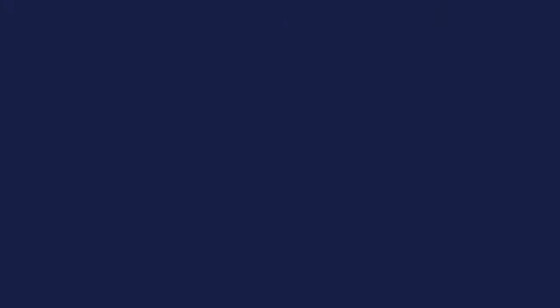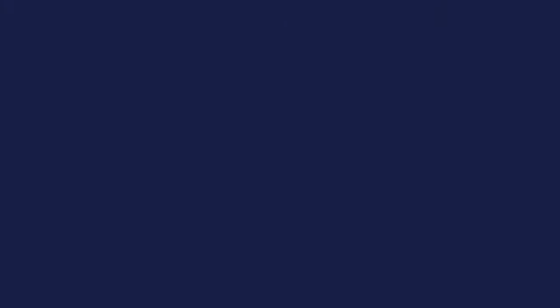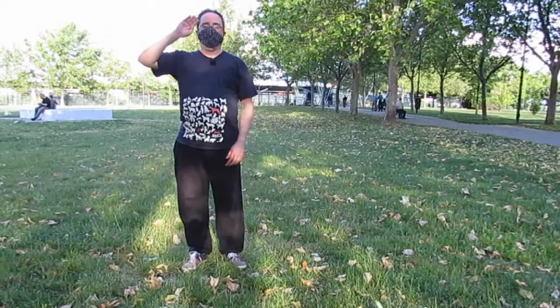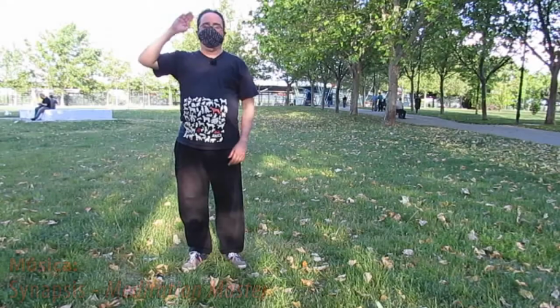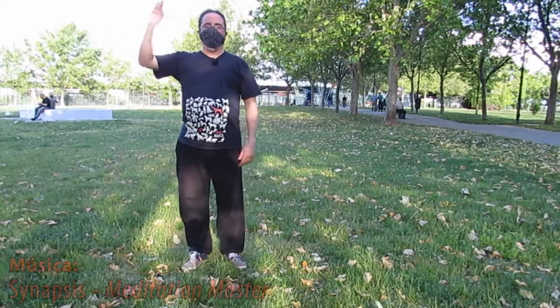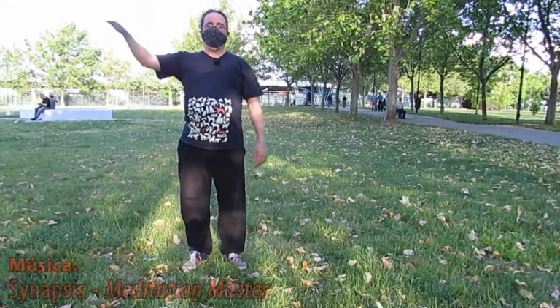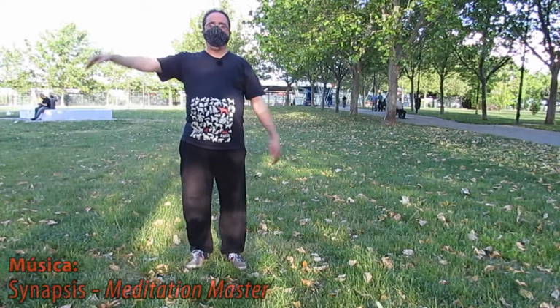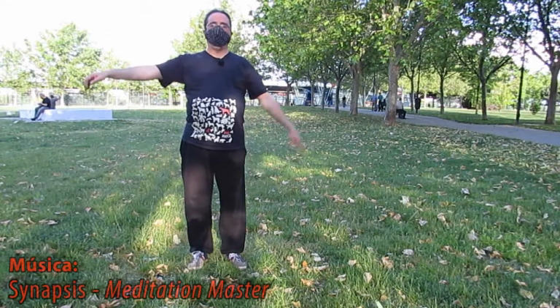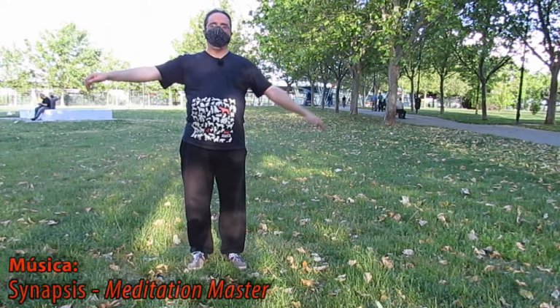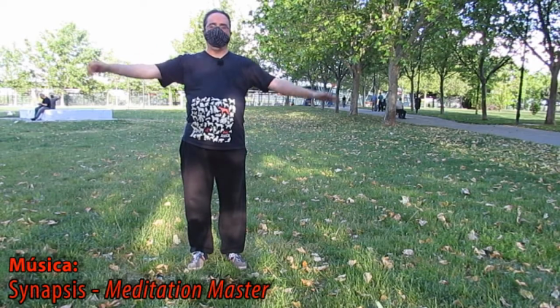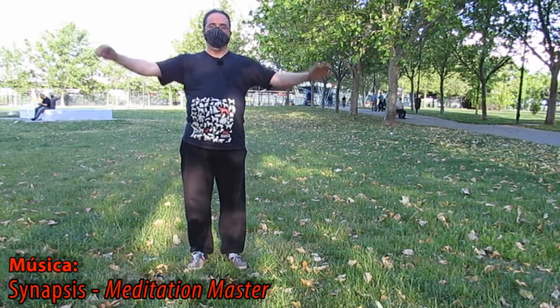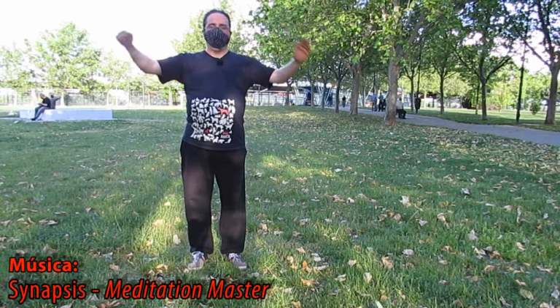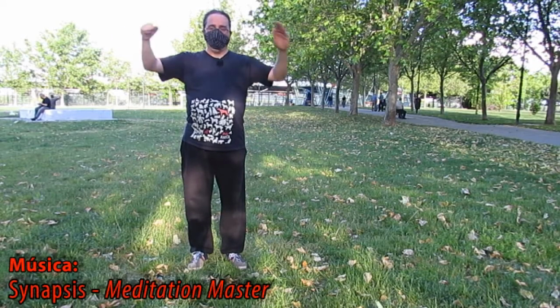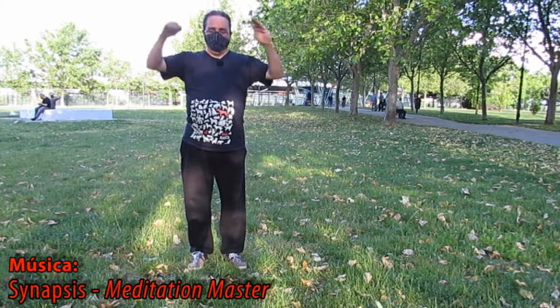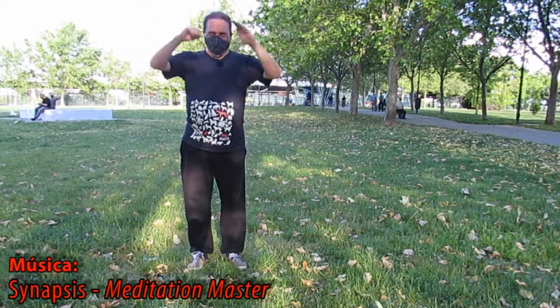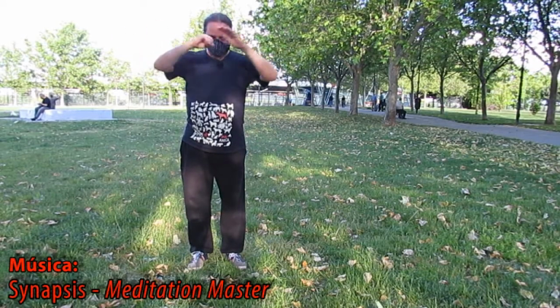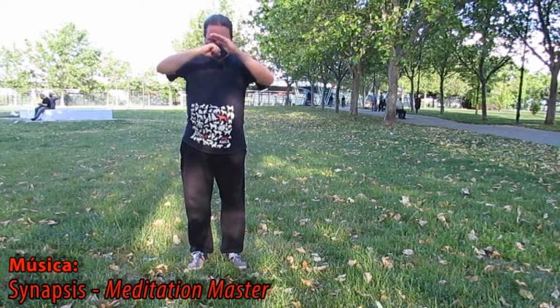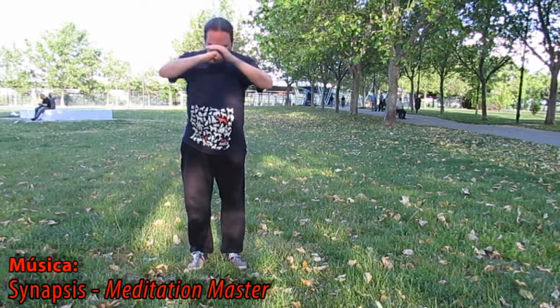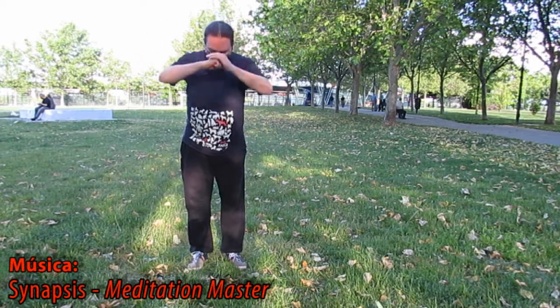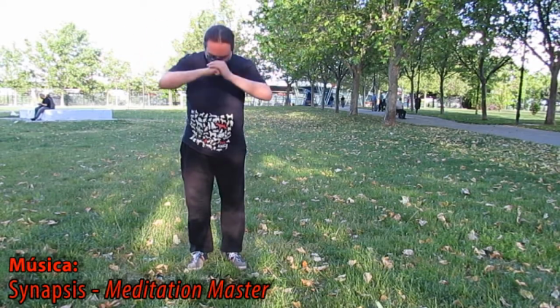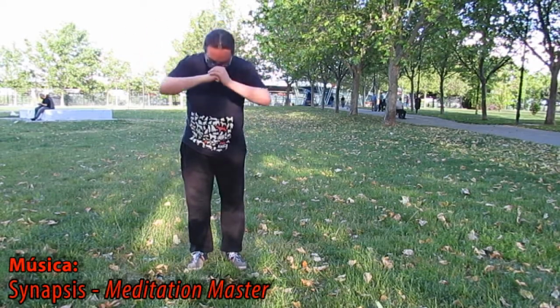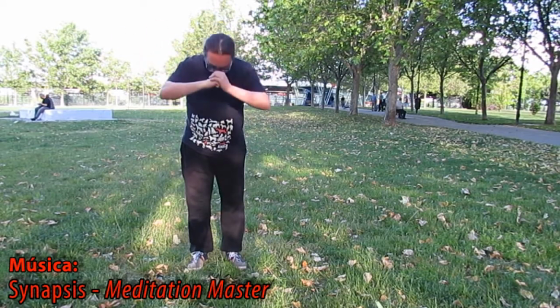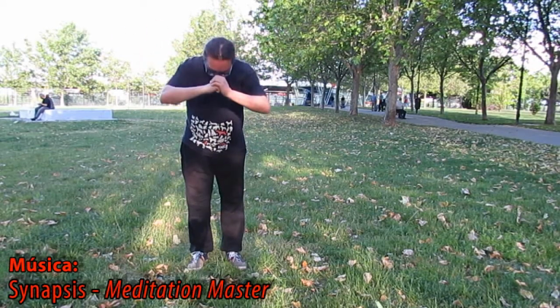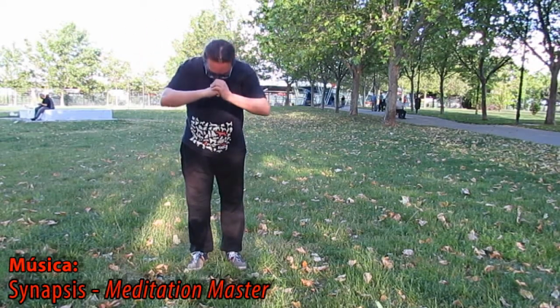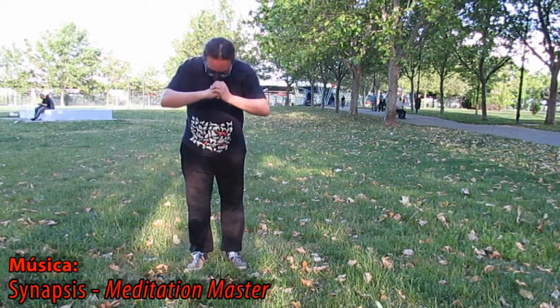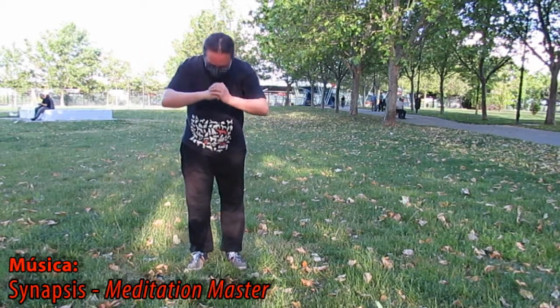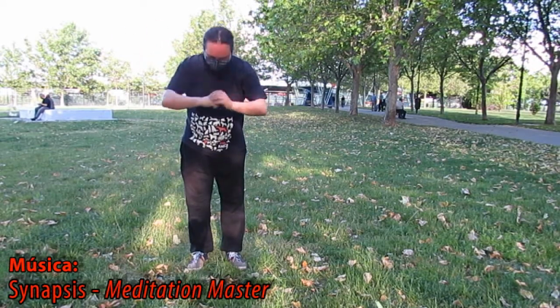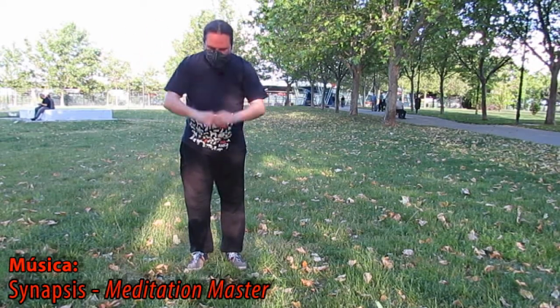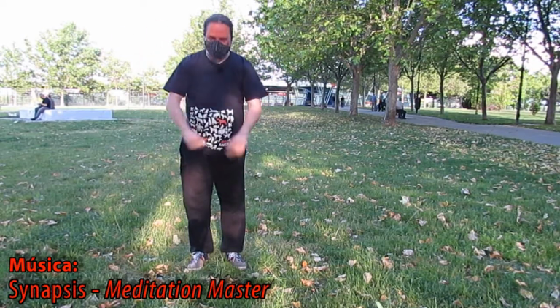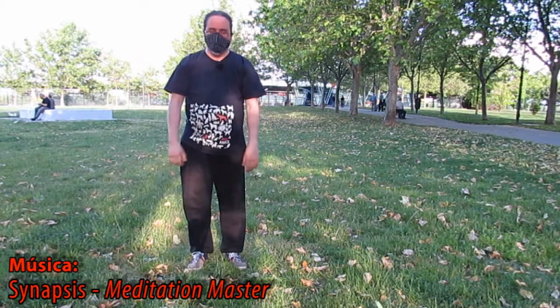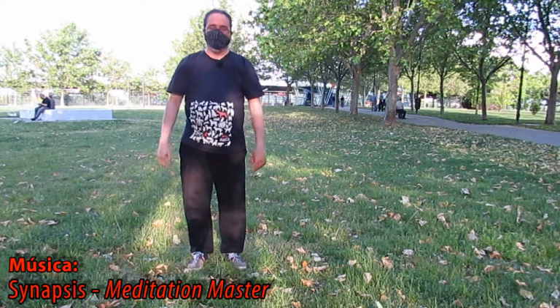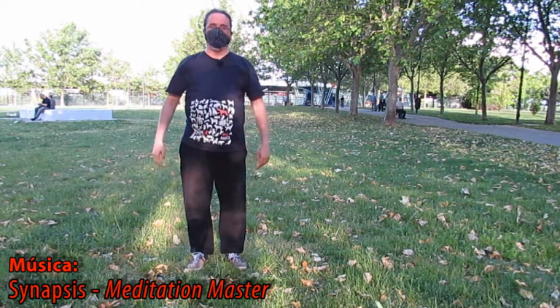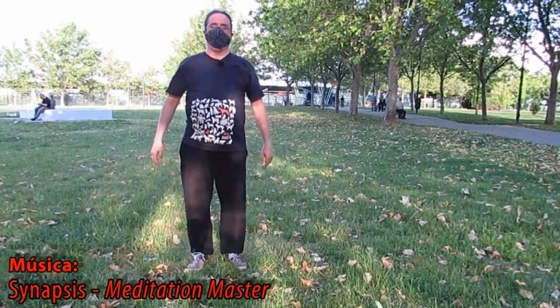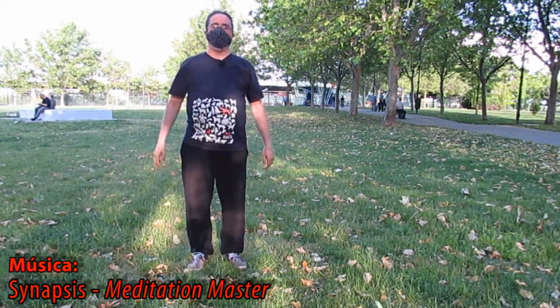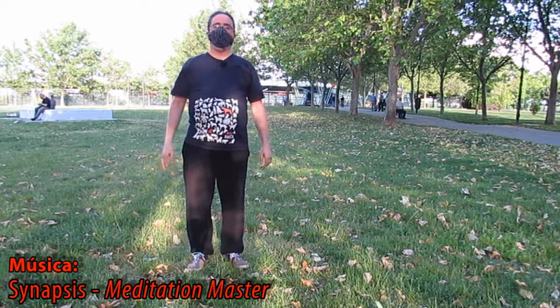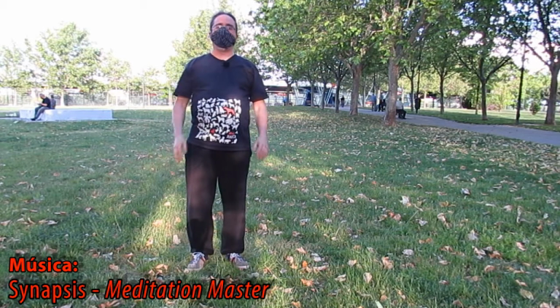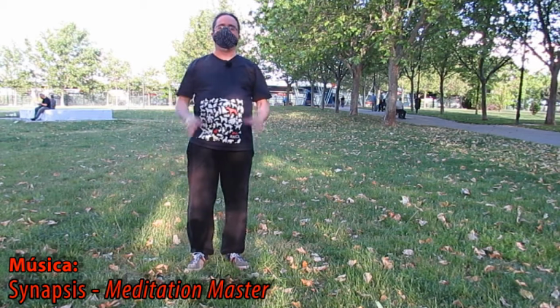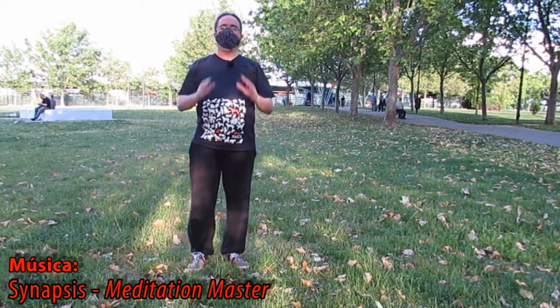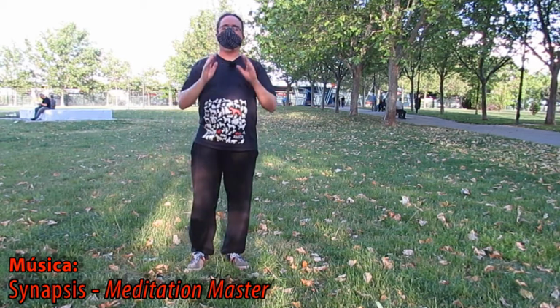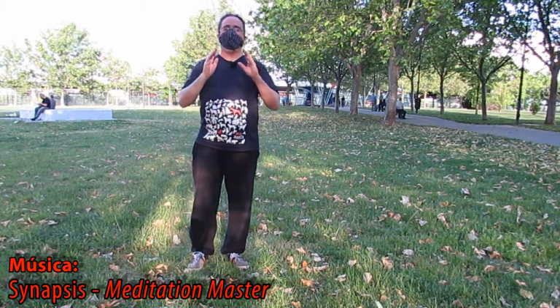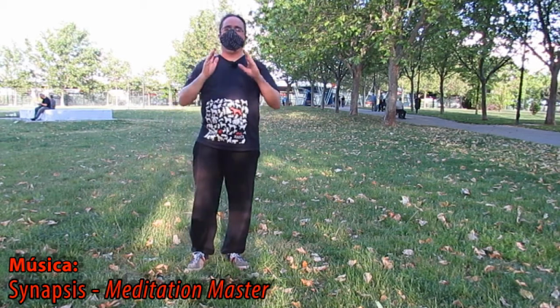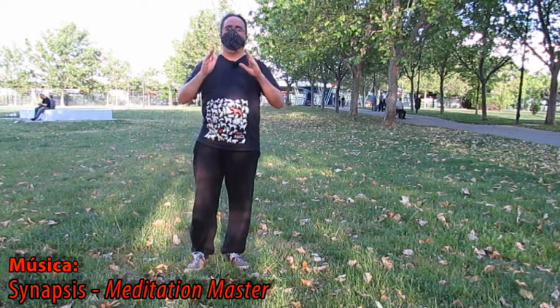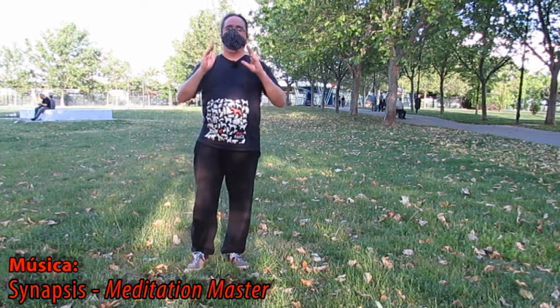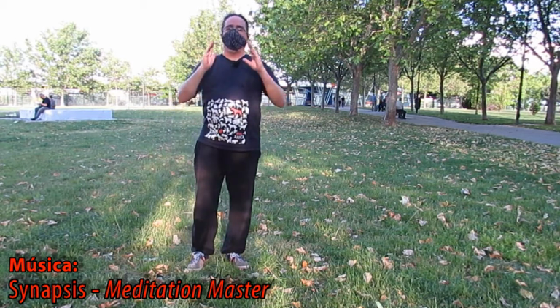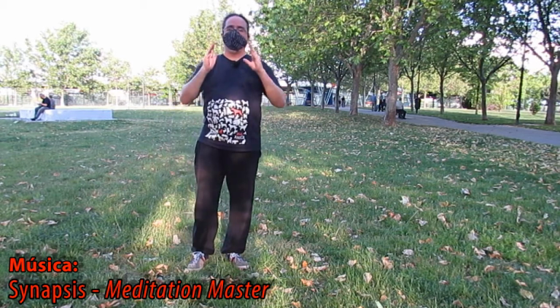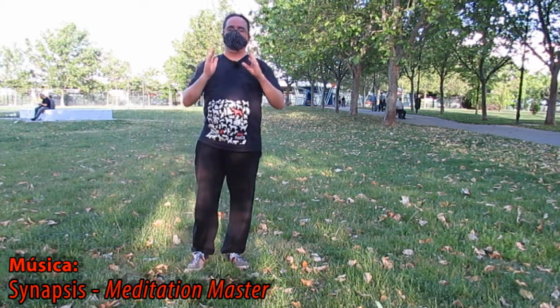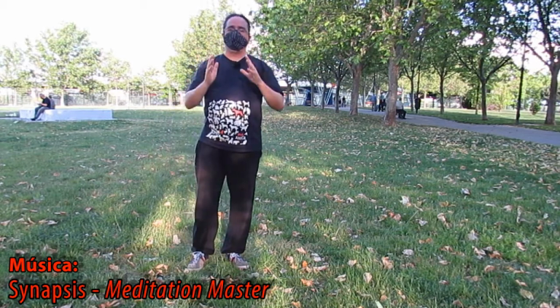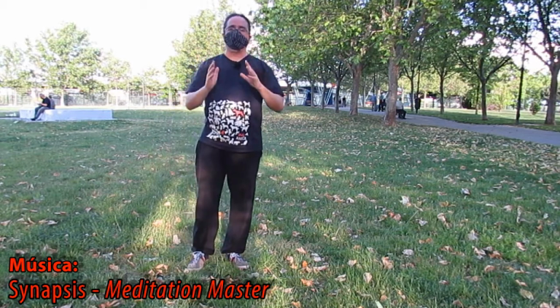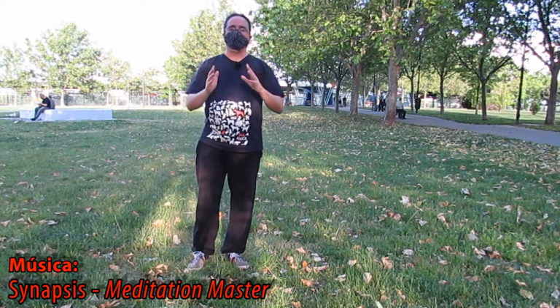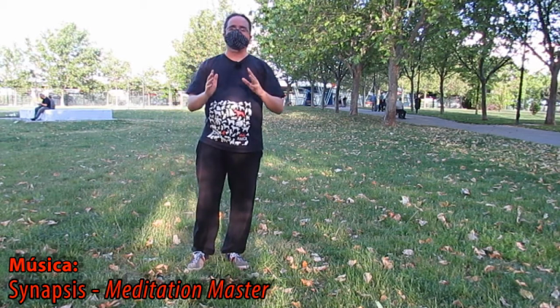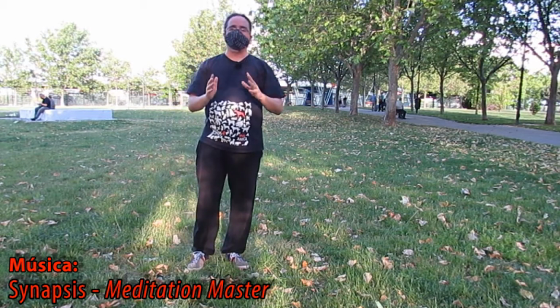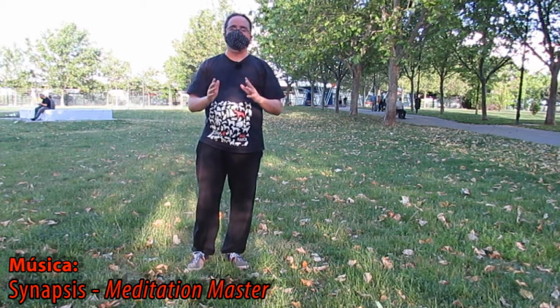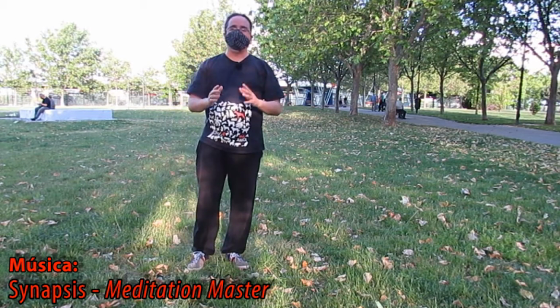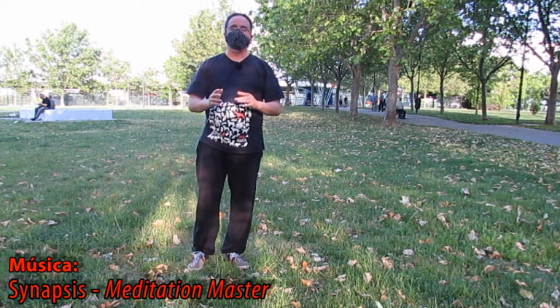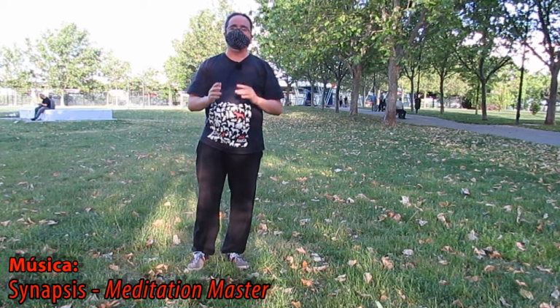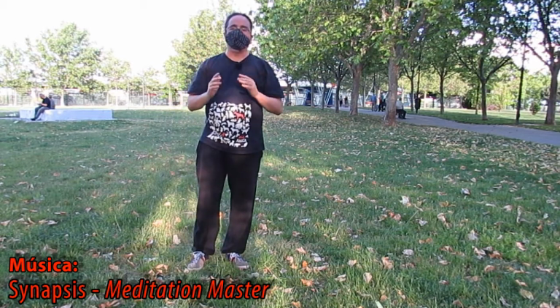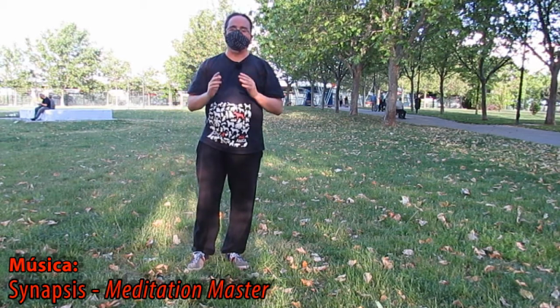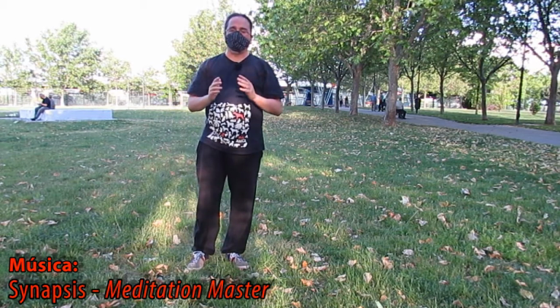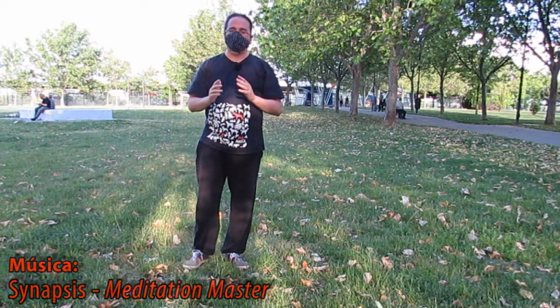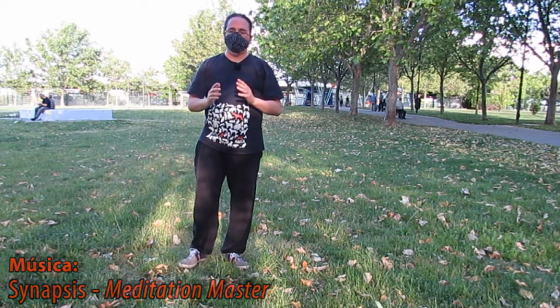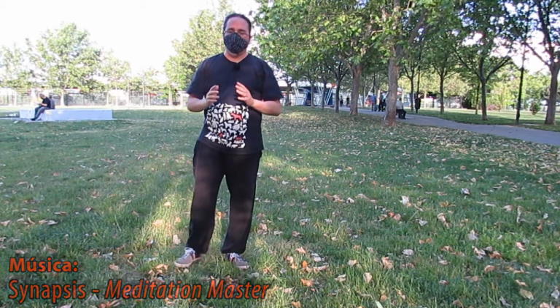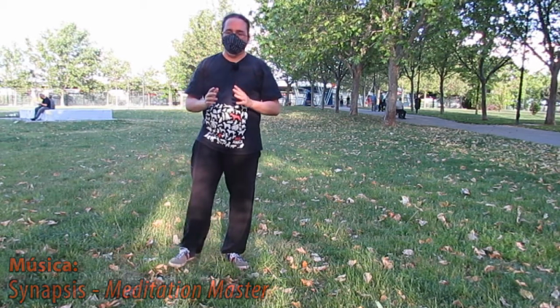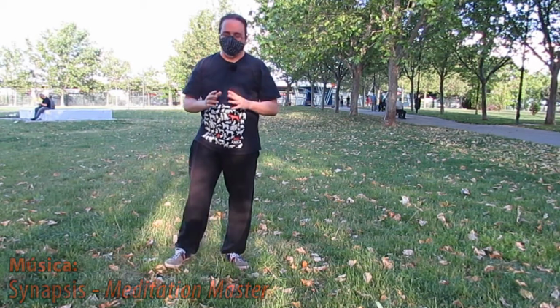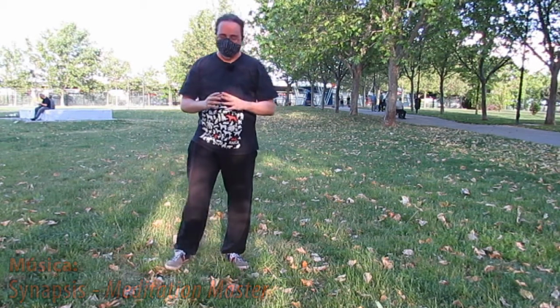¡Hola! Y bienvenidos a este vídeo de Todo Teichí, especialmente dedicado a los centros de mayores del Distrito de Latina.